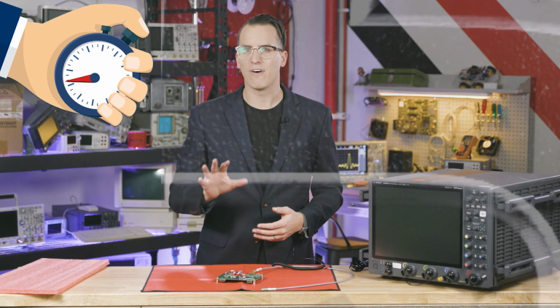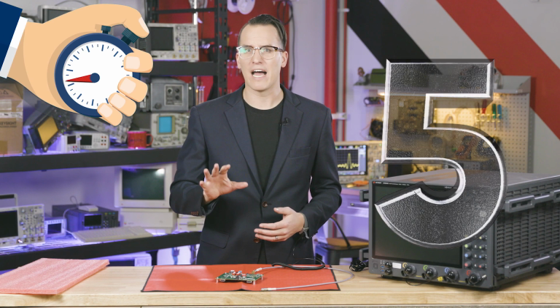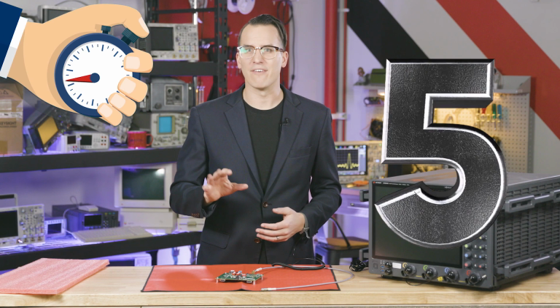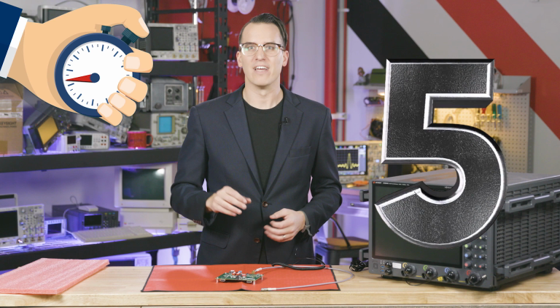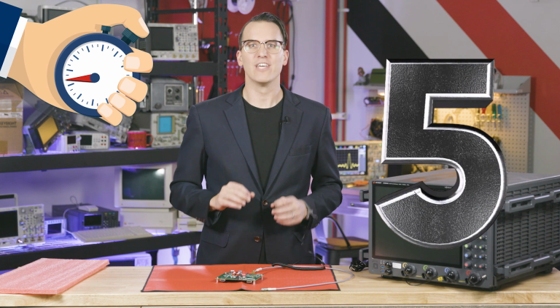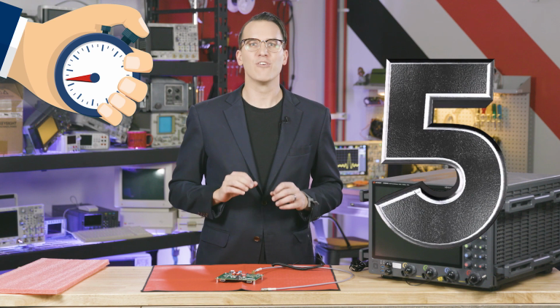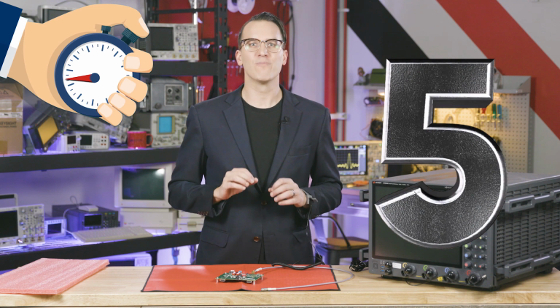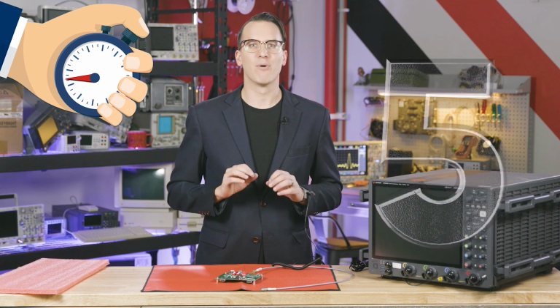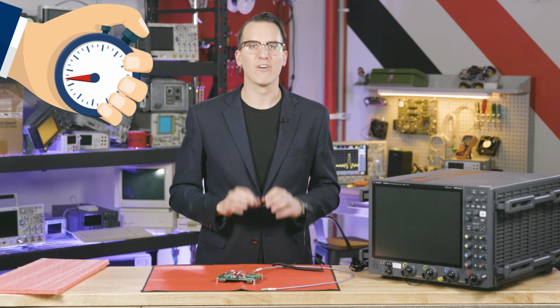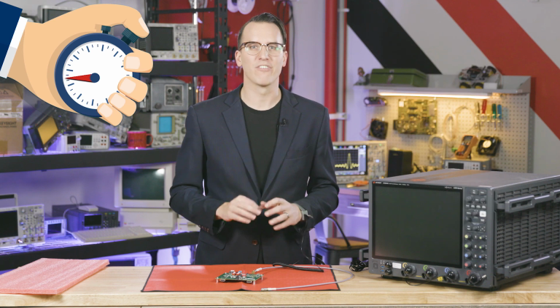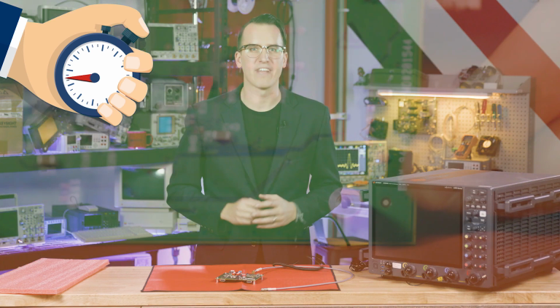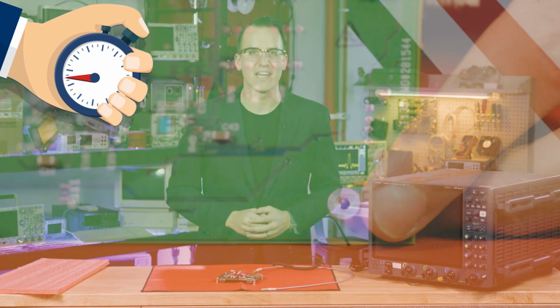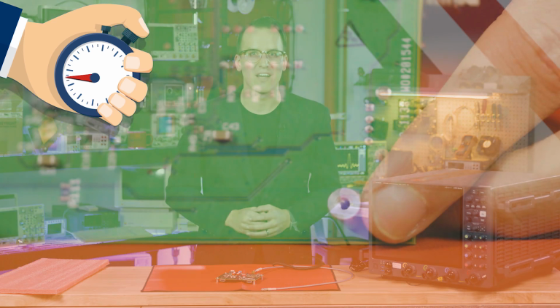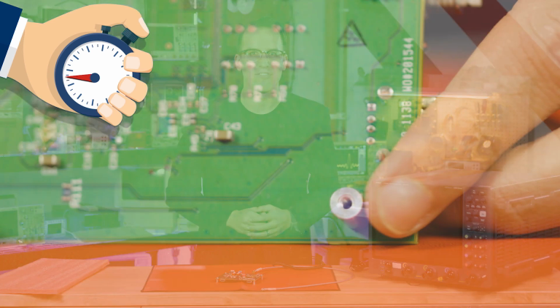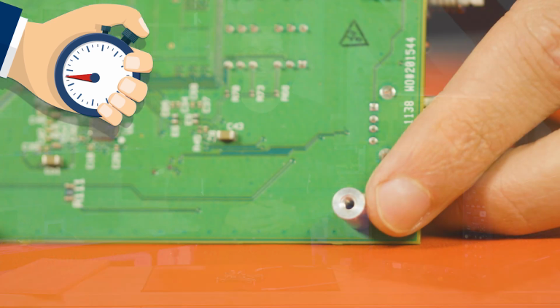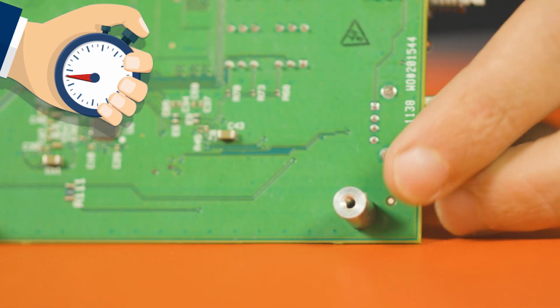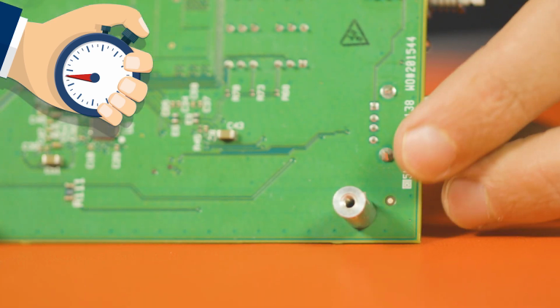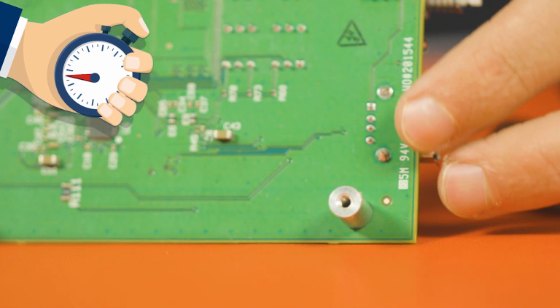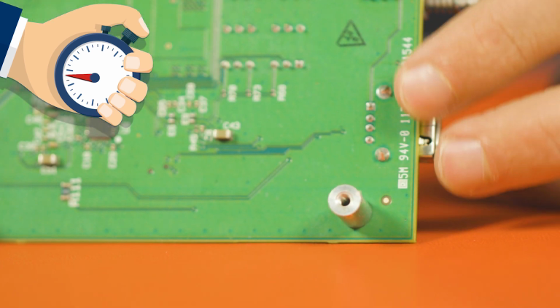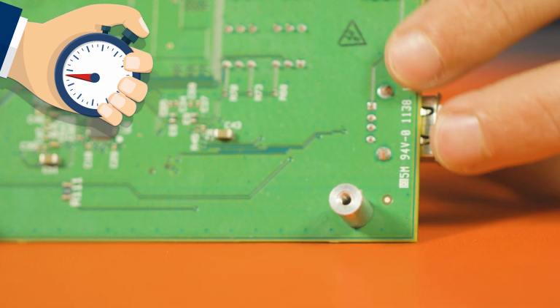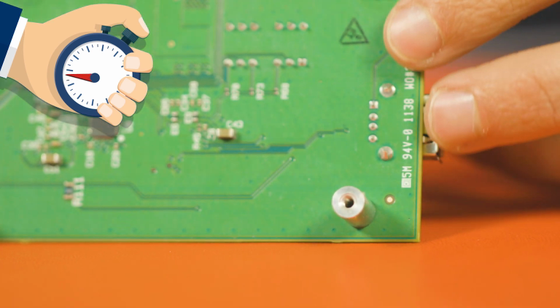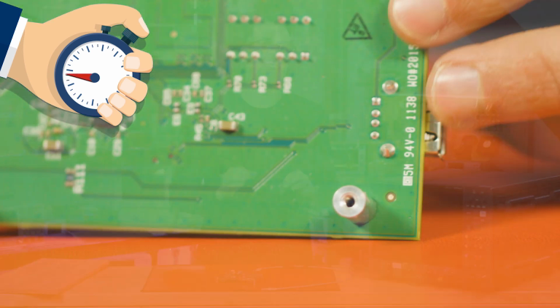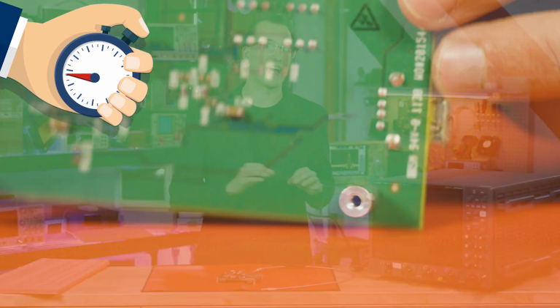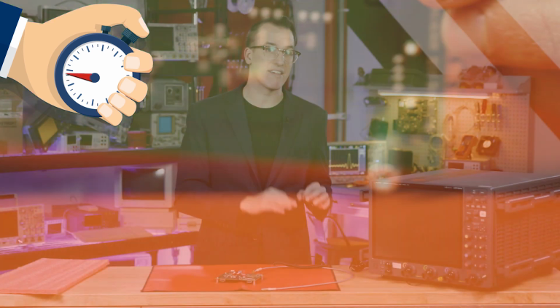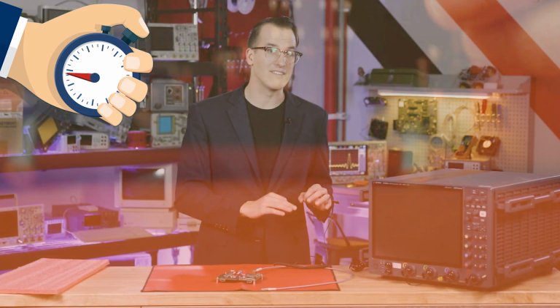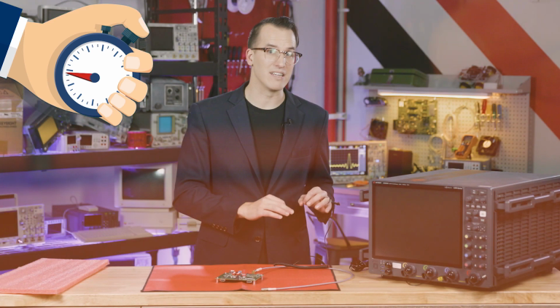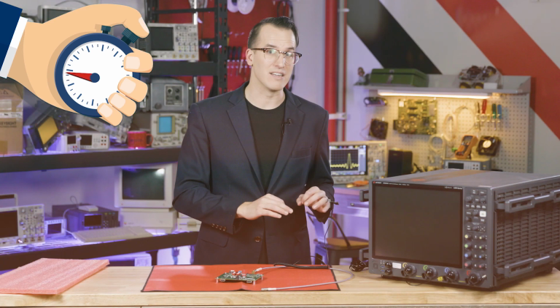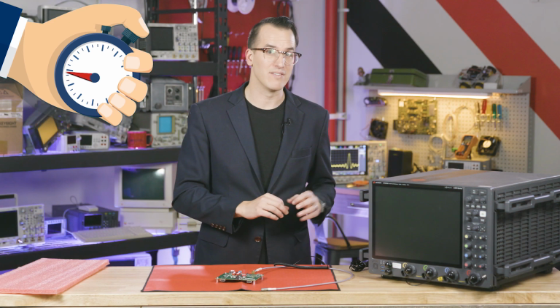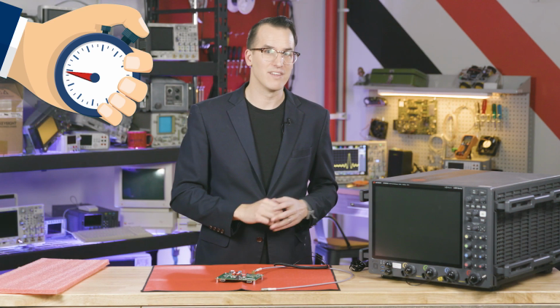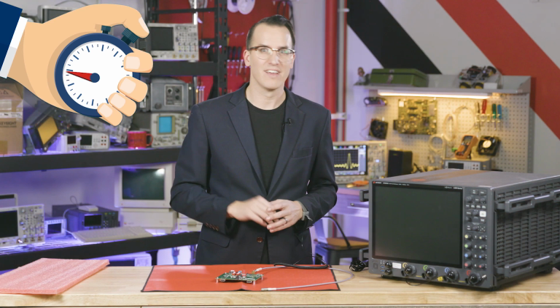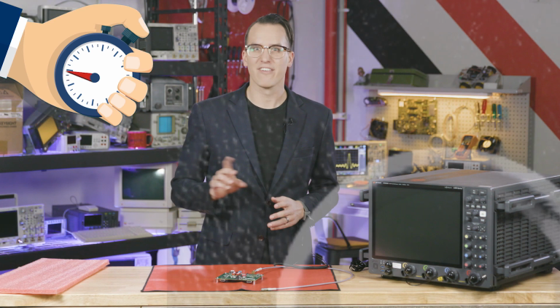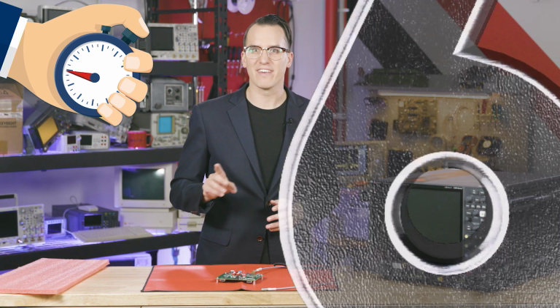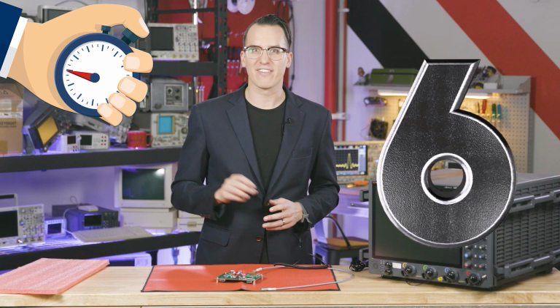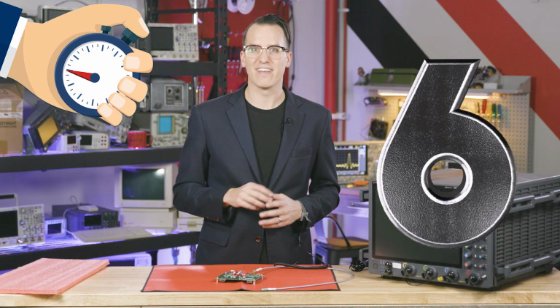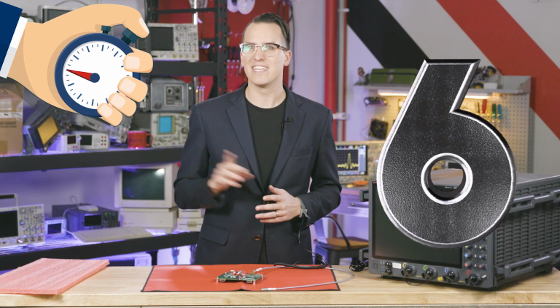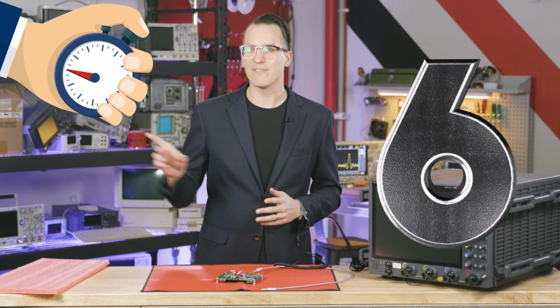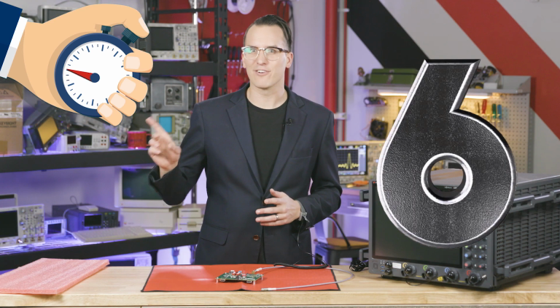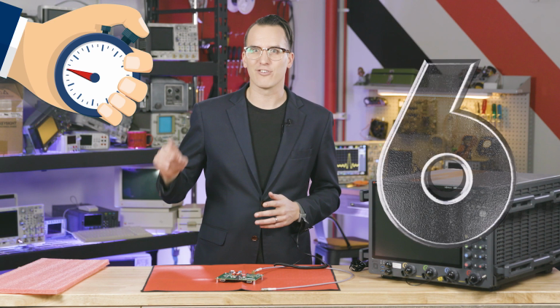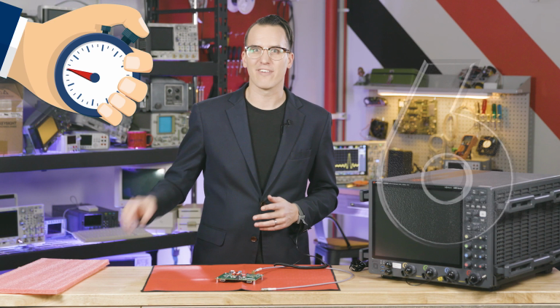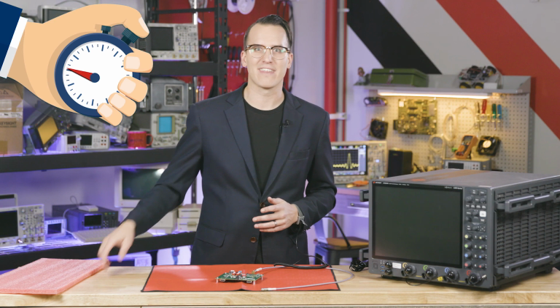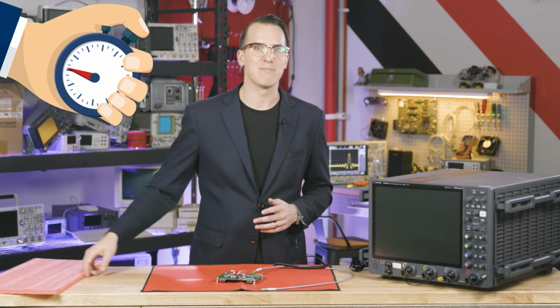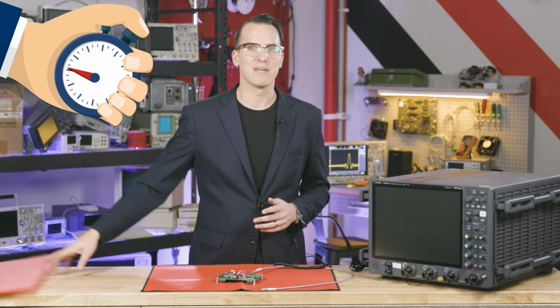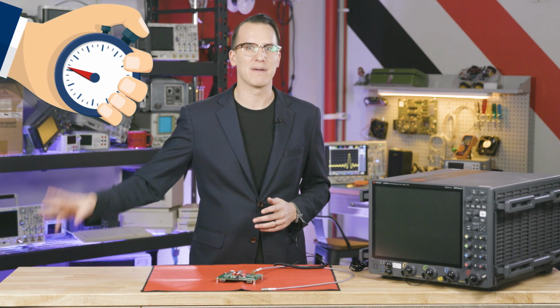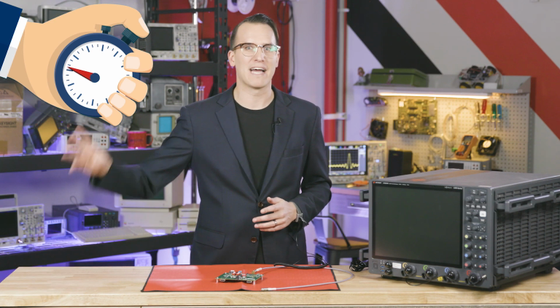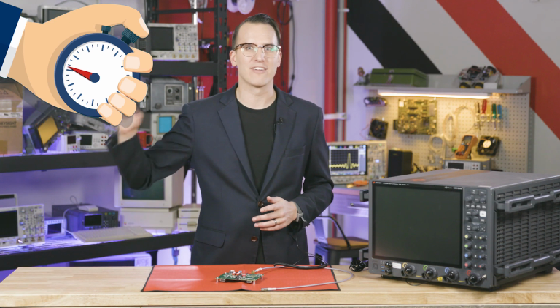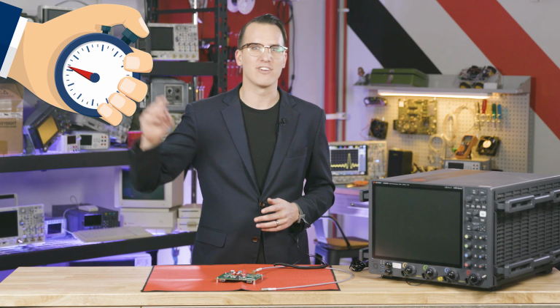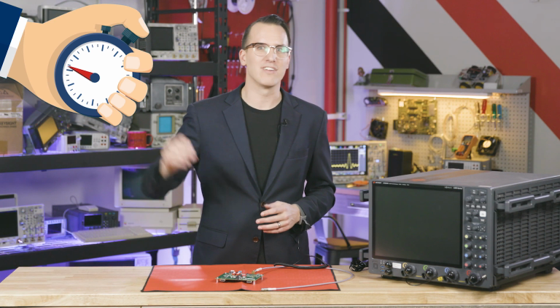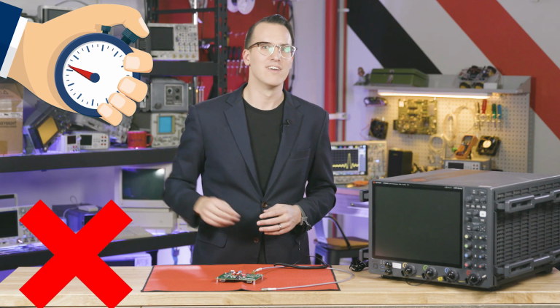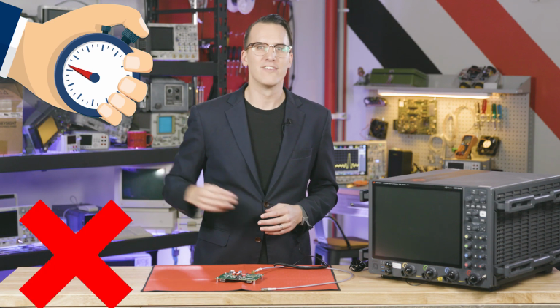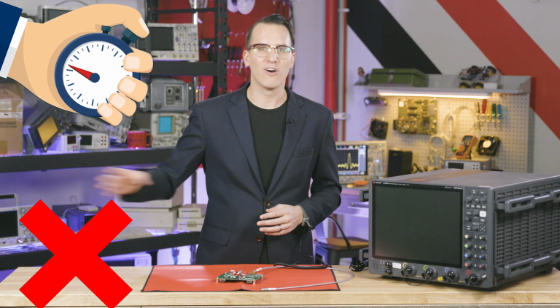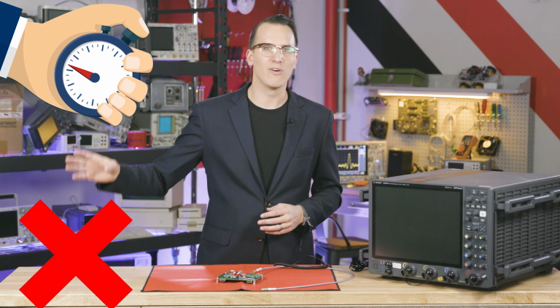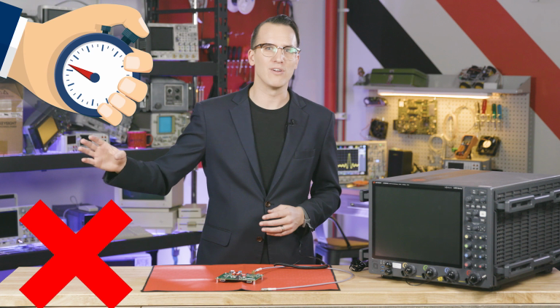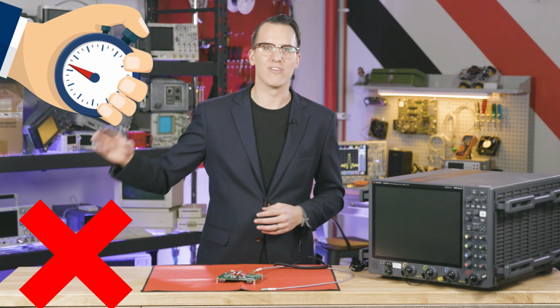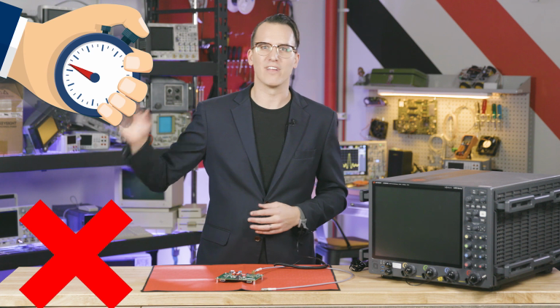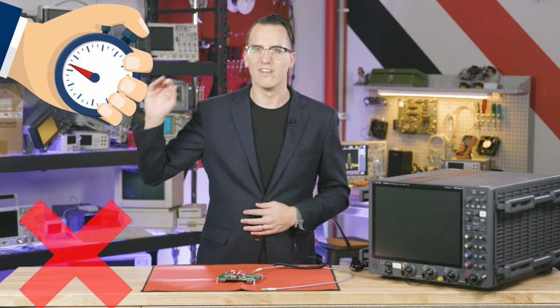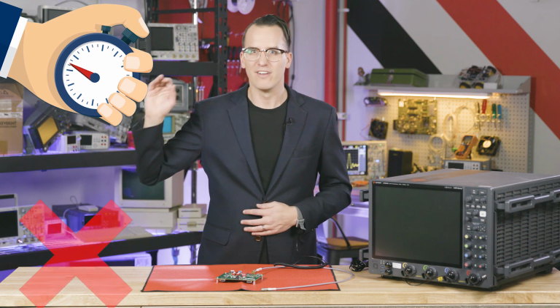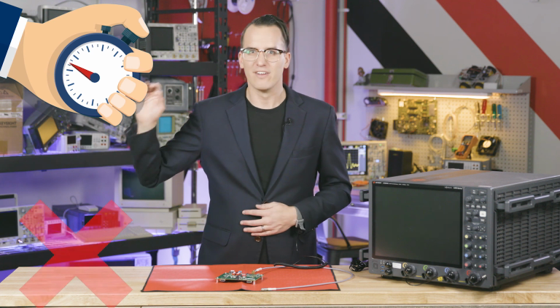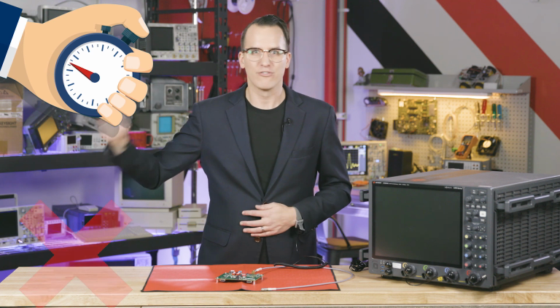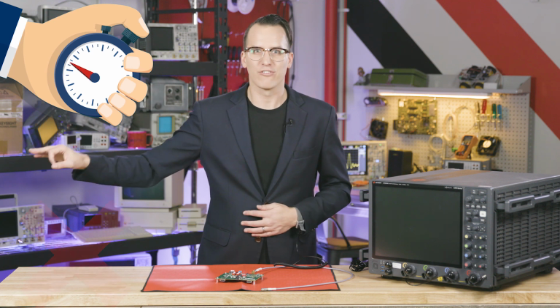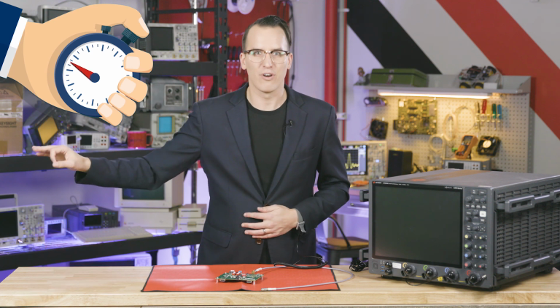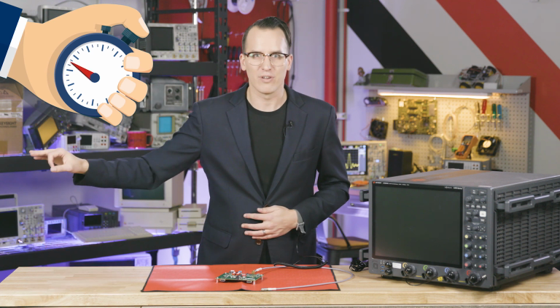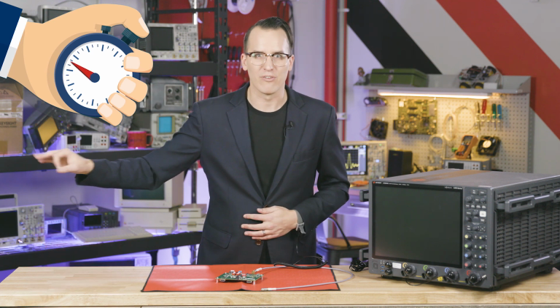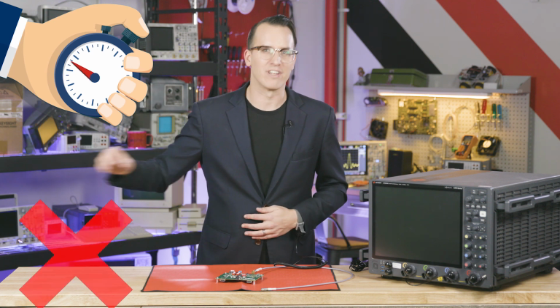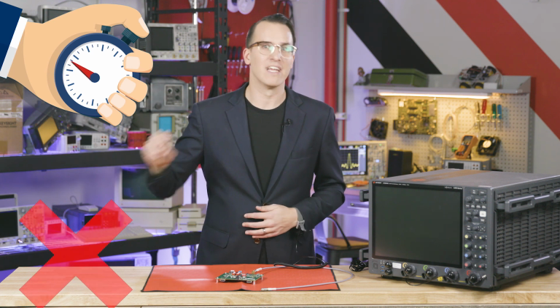Five, use board standoffs on your ESD mats as needed. Six, never trust that pink packaging — don't use it, just don't use it.